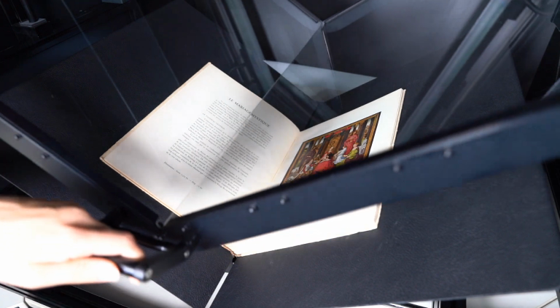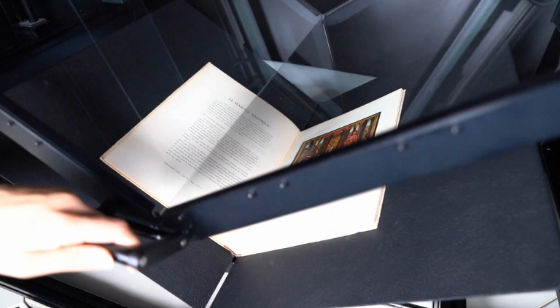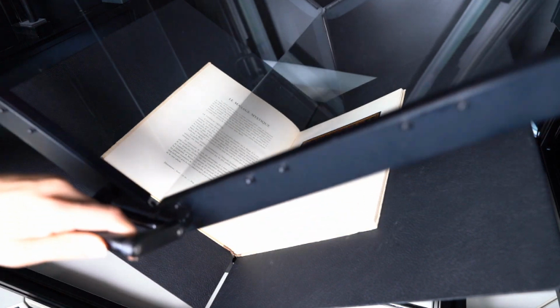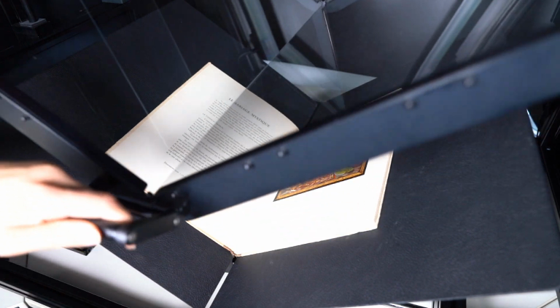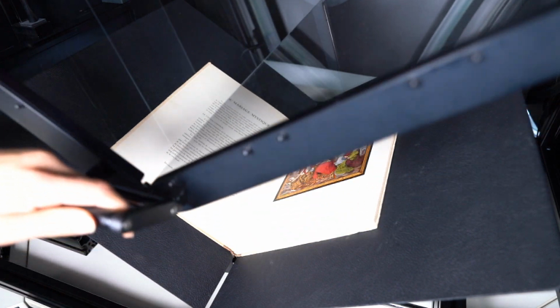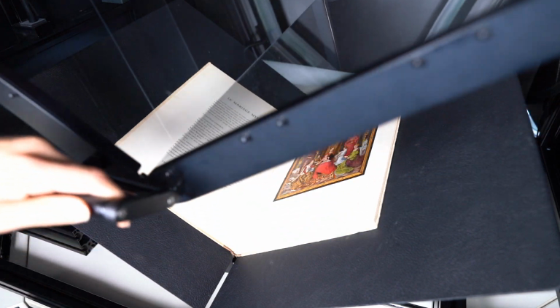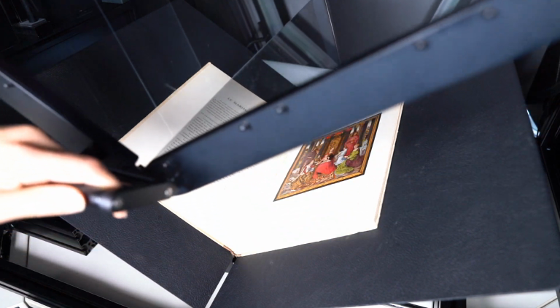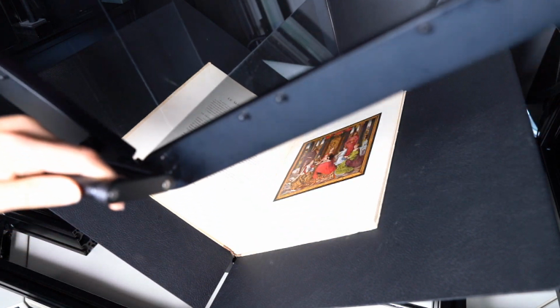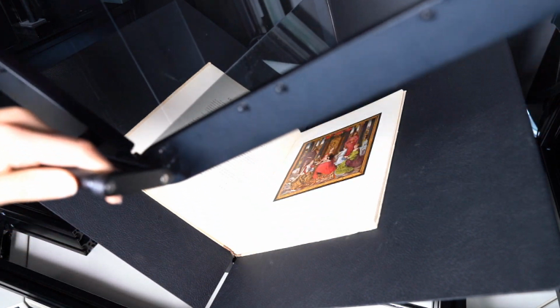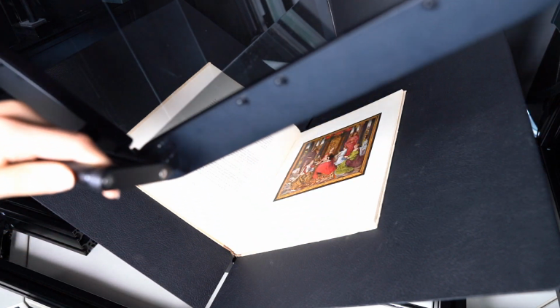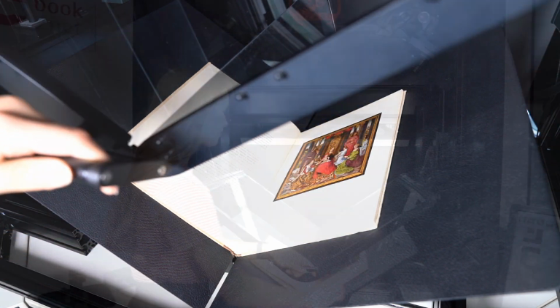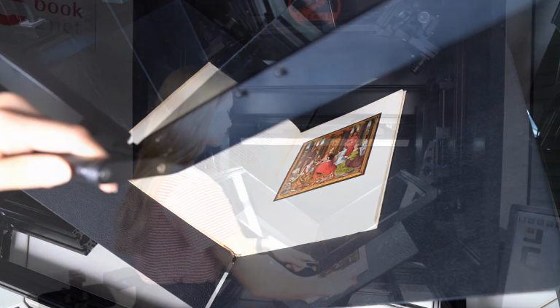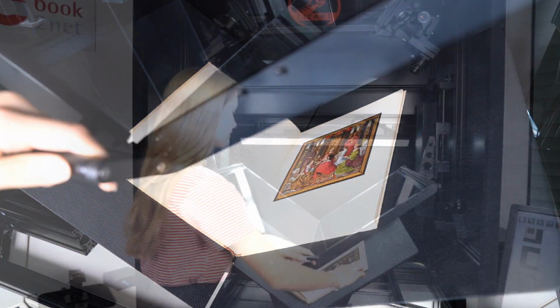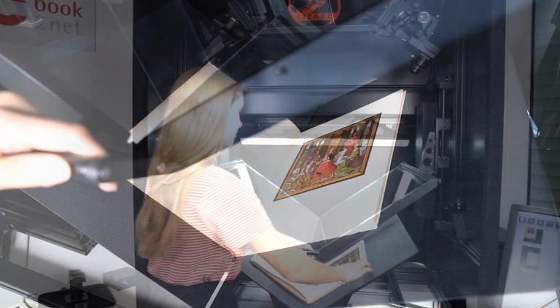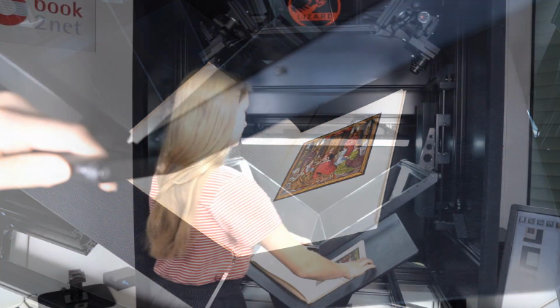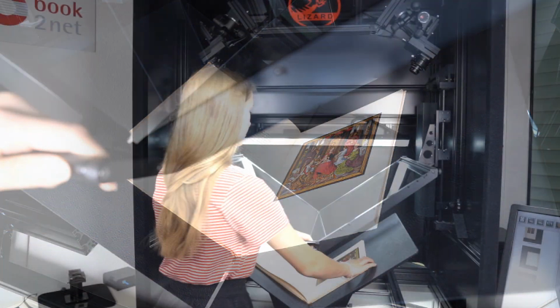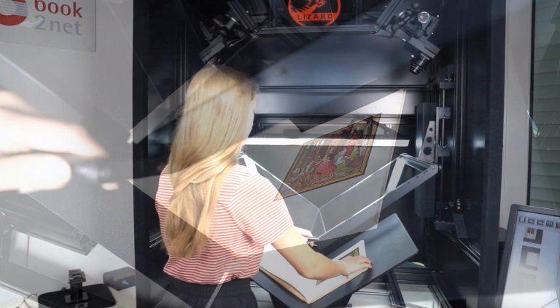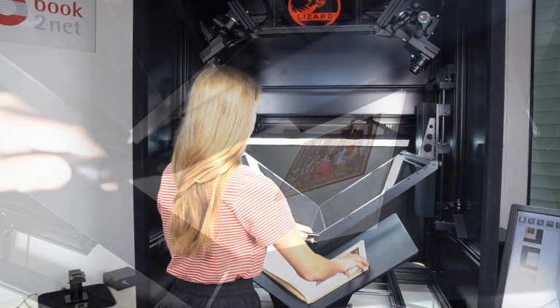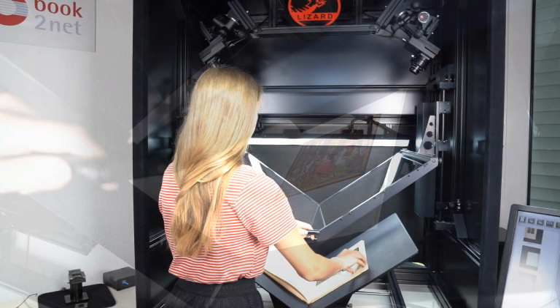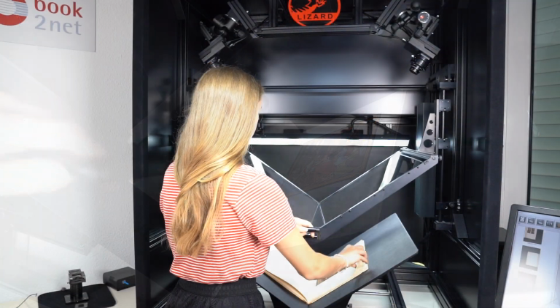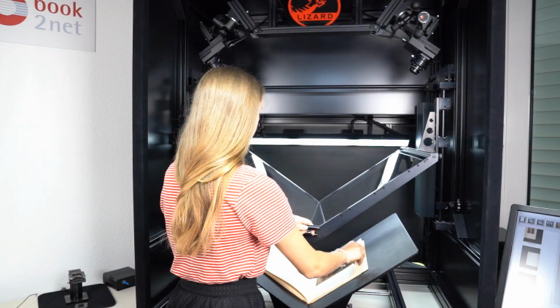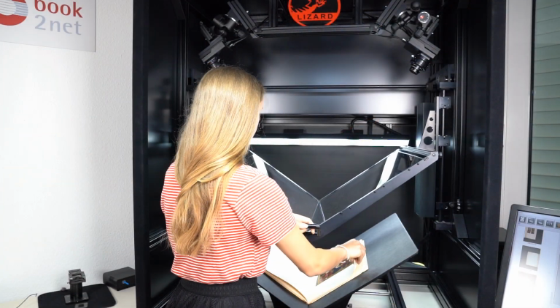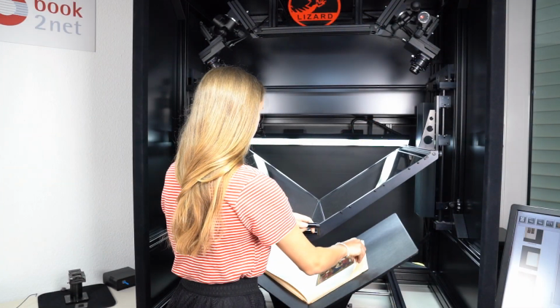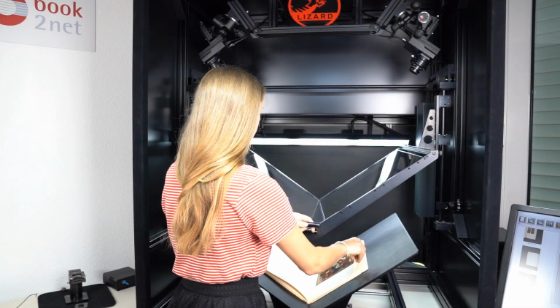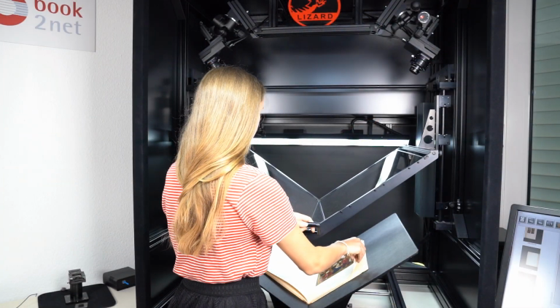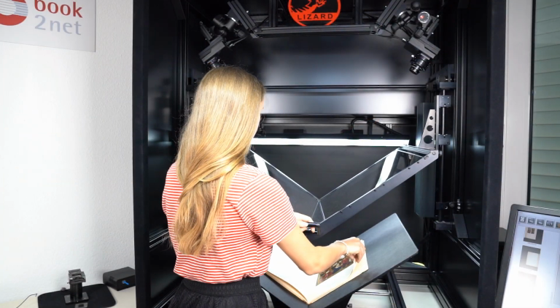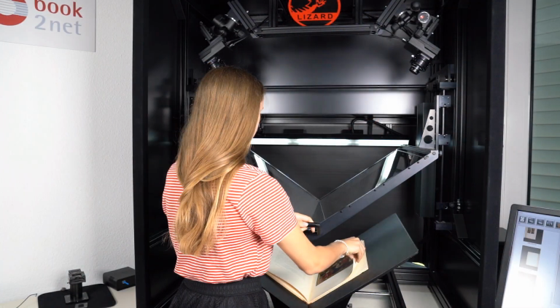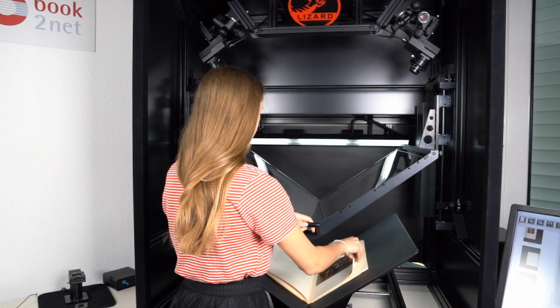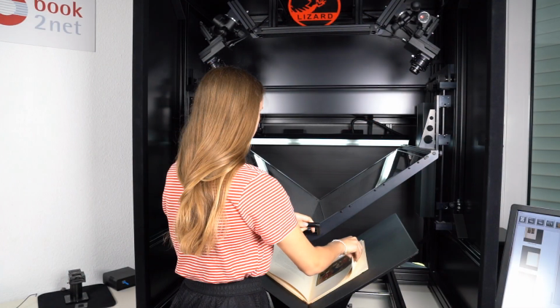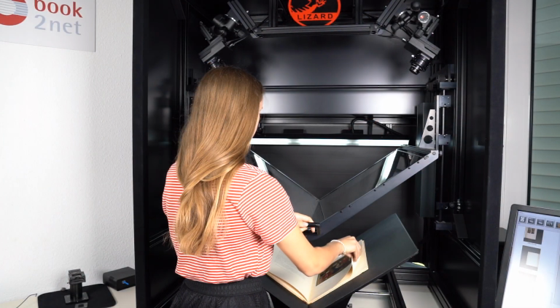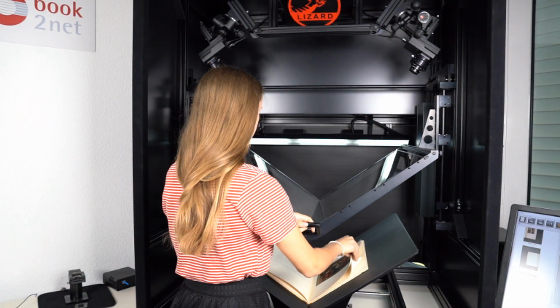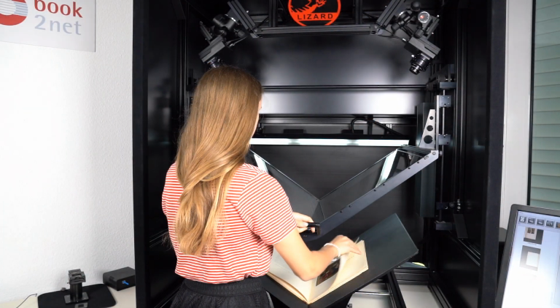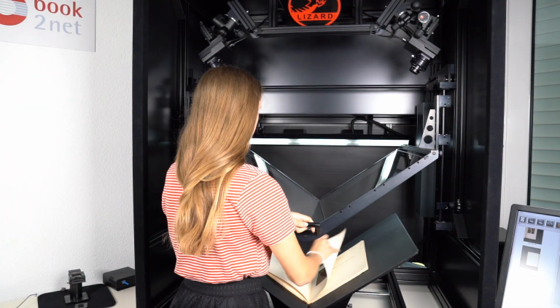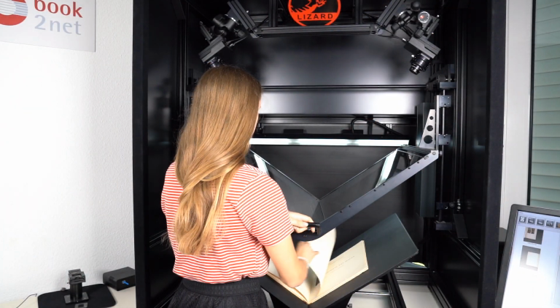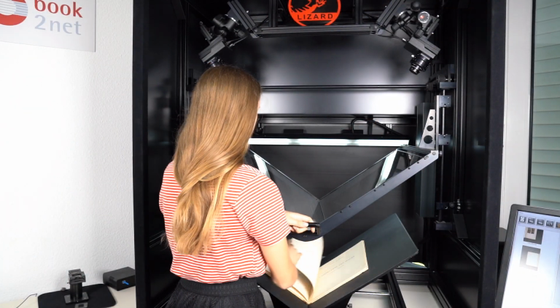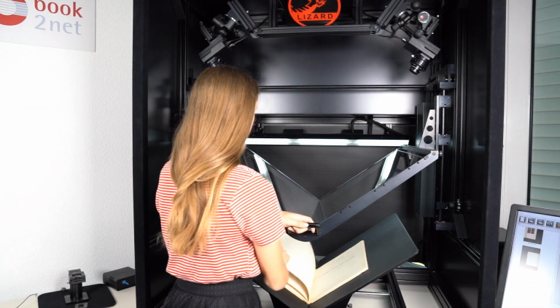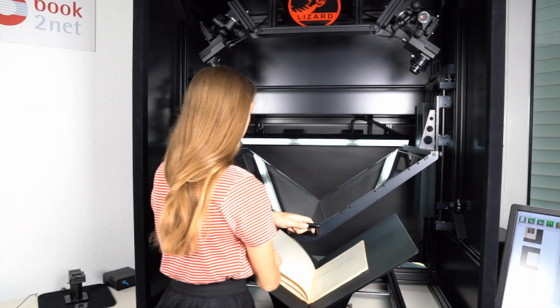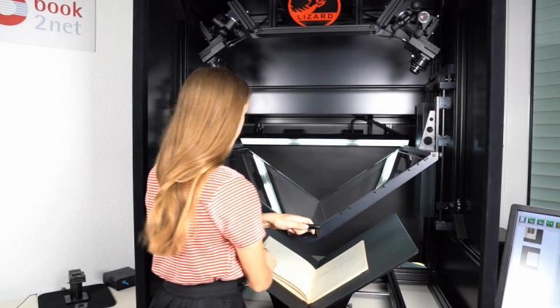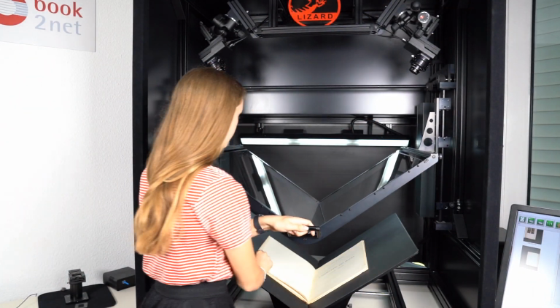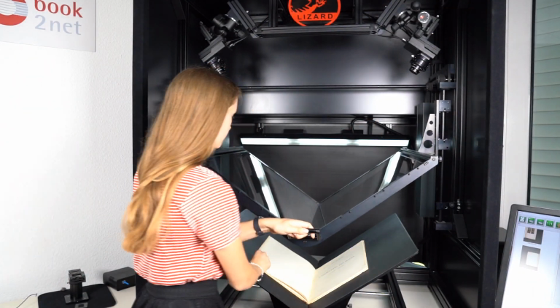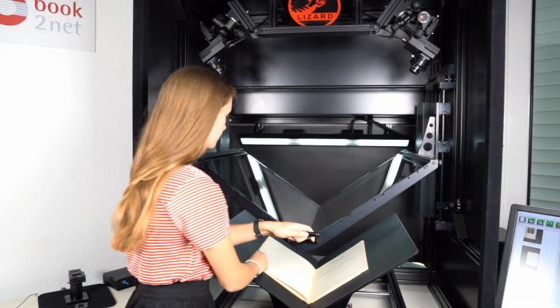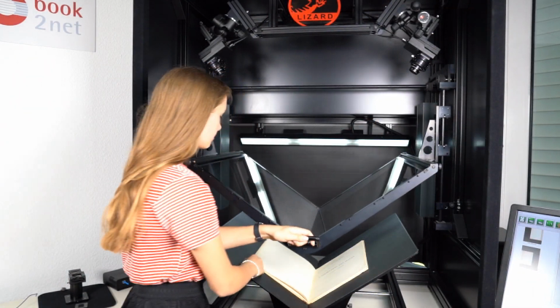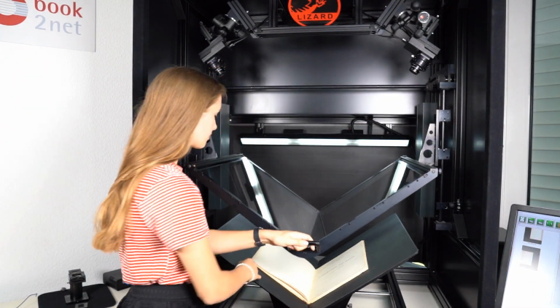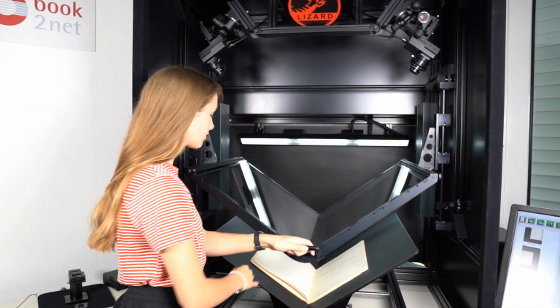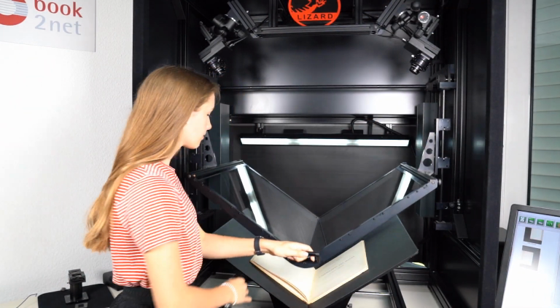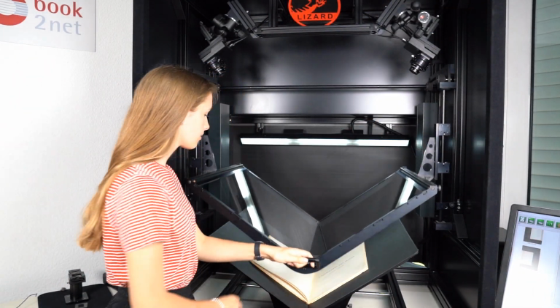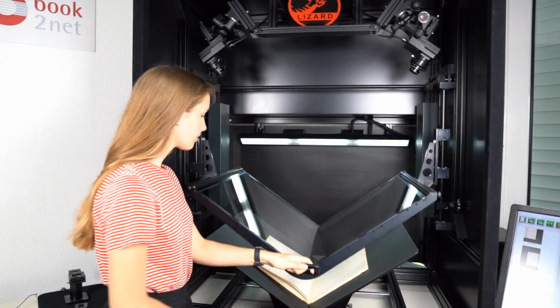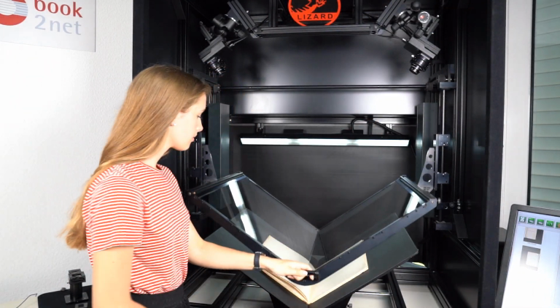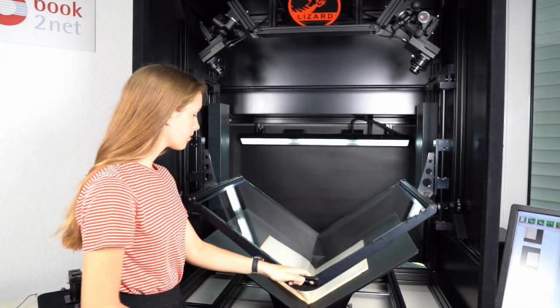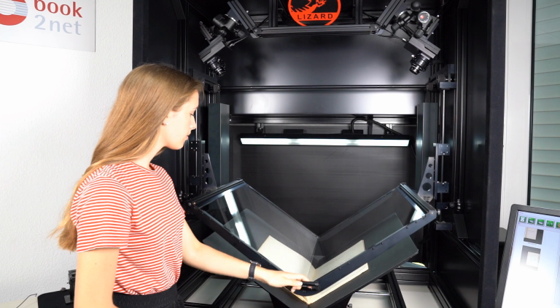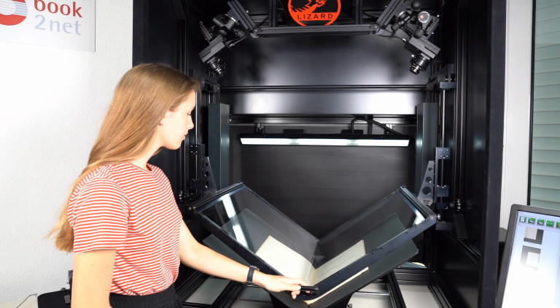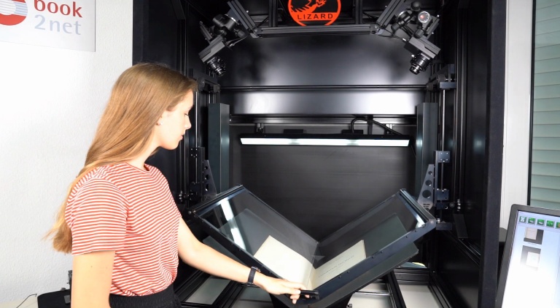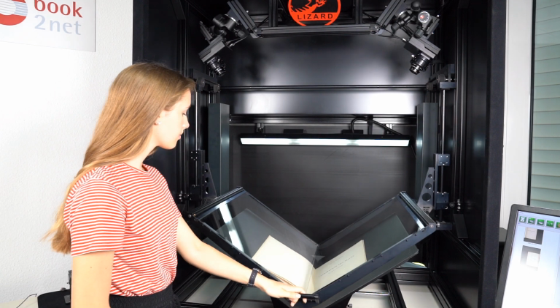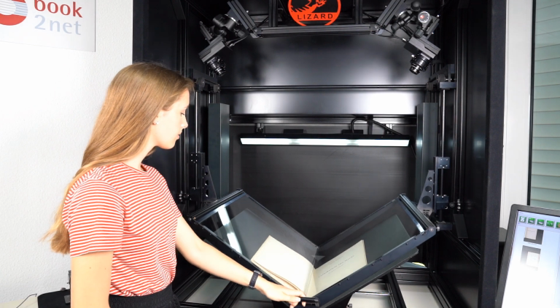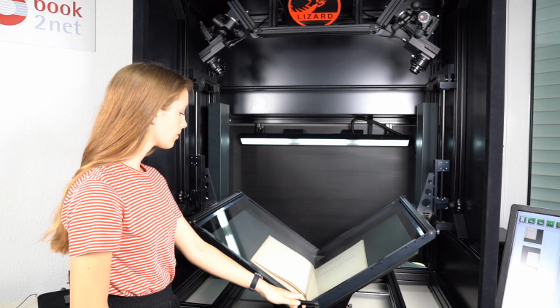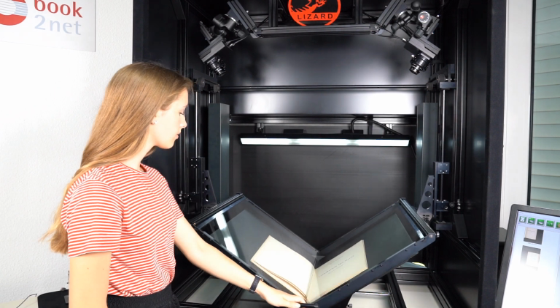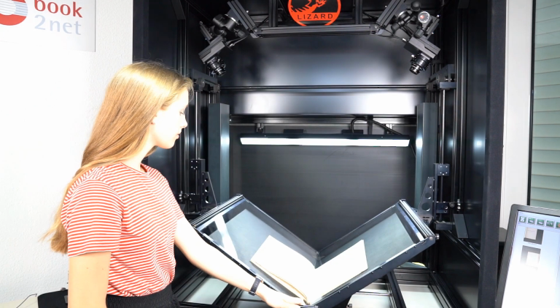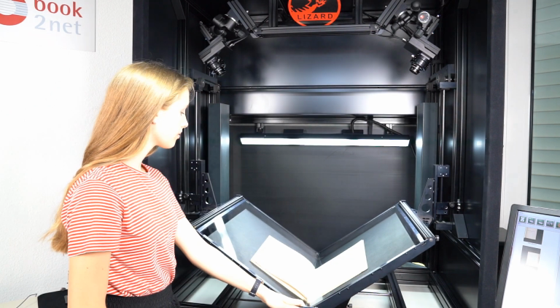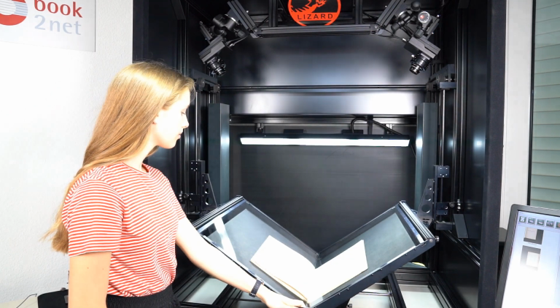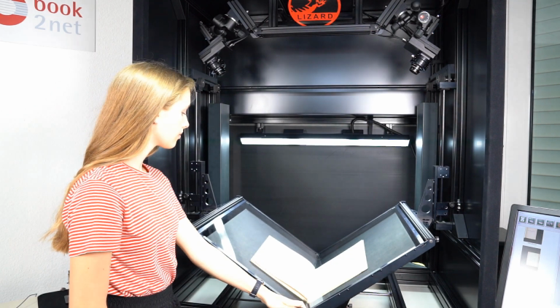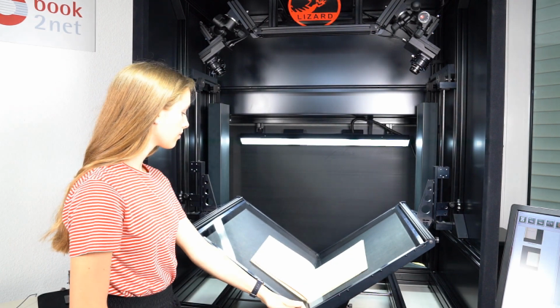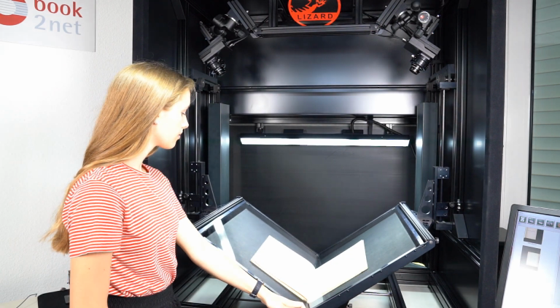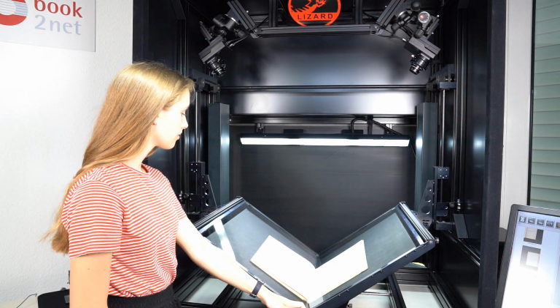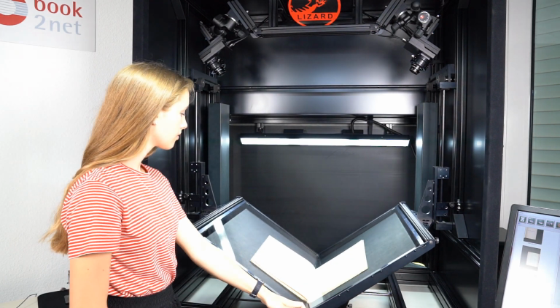When lowered onto the book, the glass plate flattens the pages without damaging the book for a distortion-free scan.